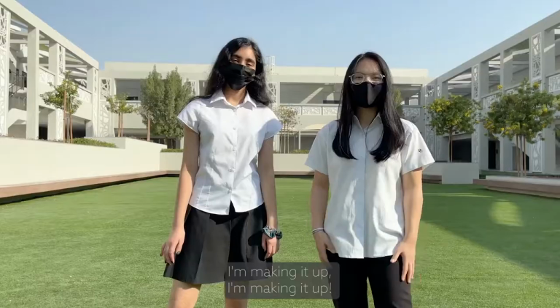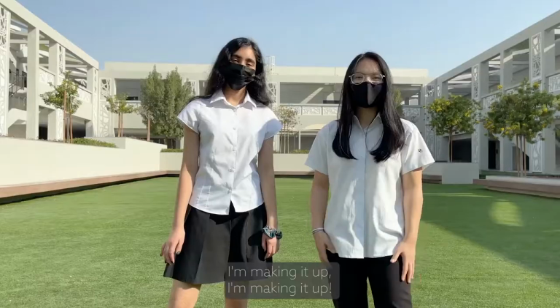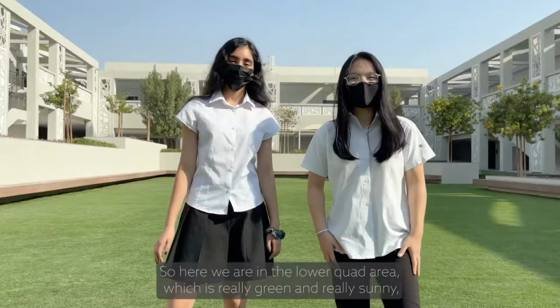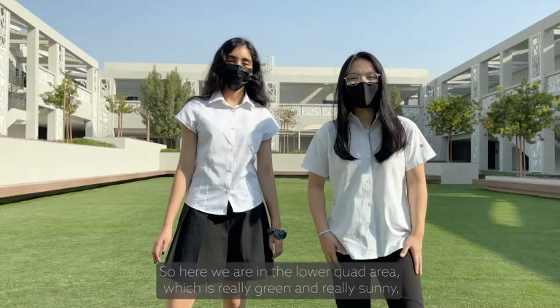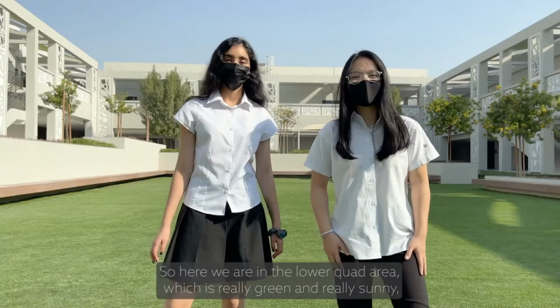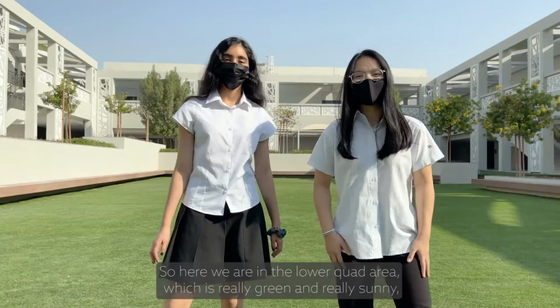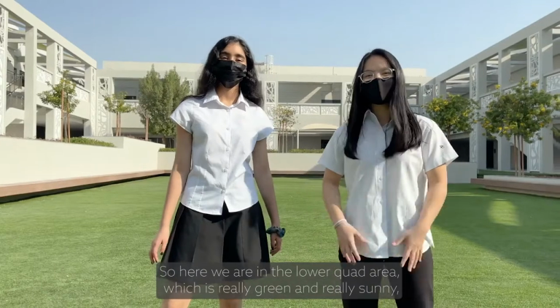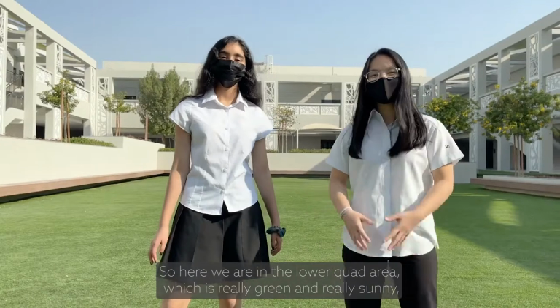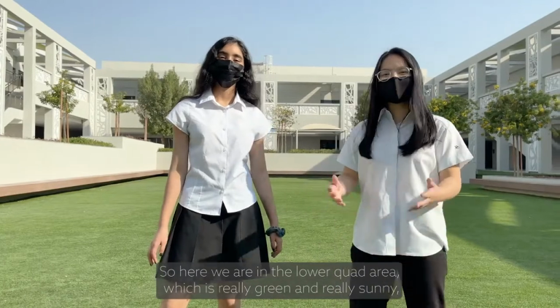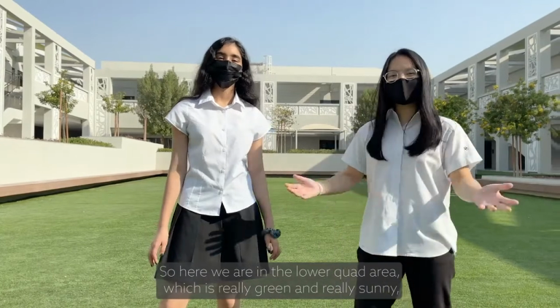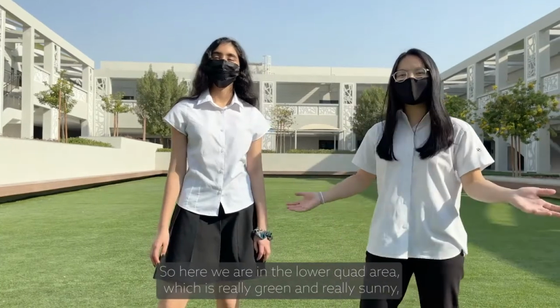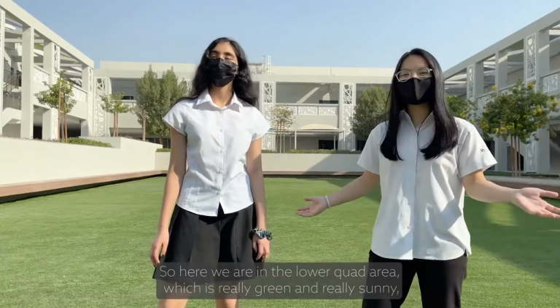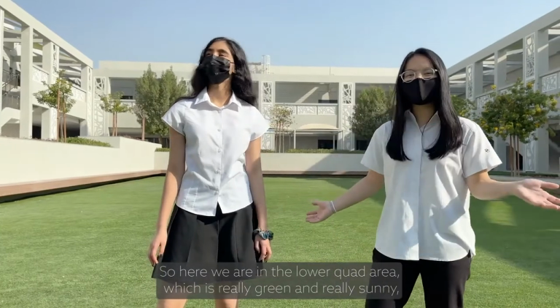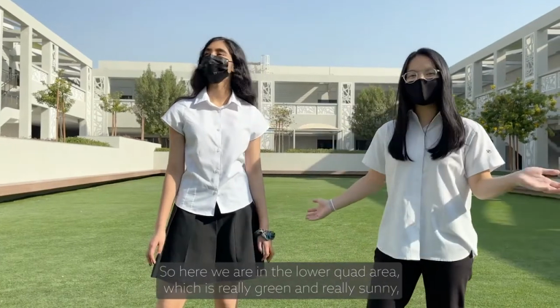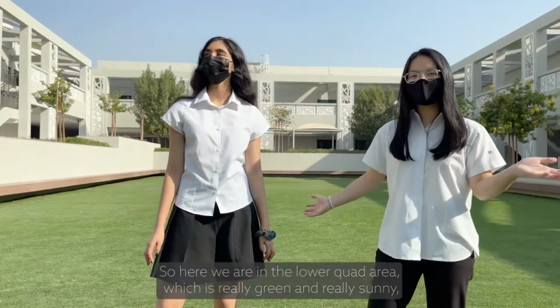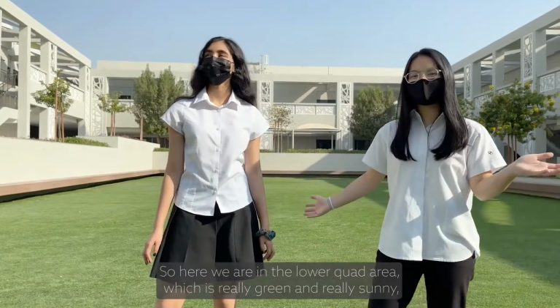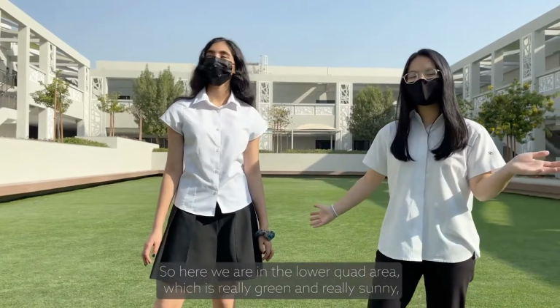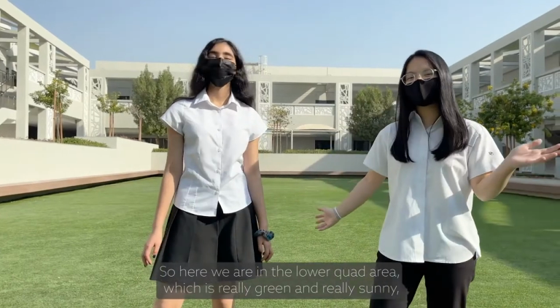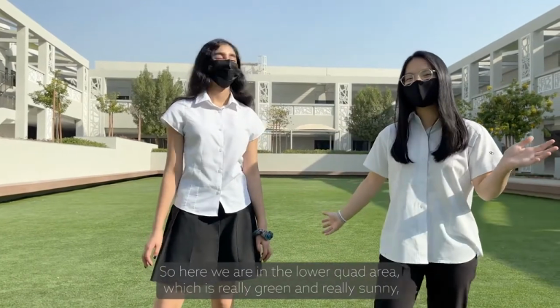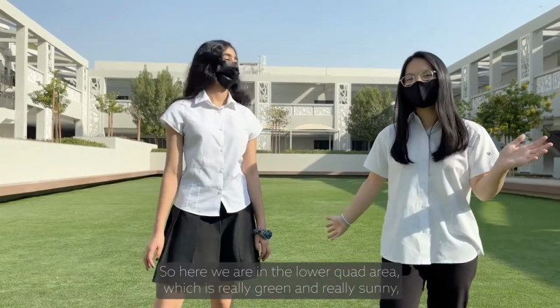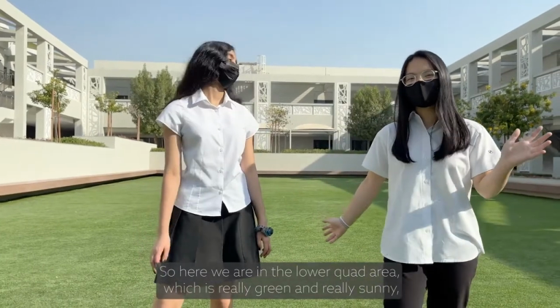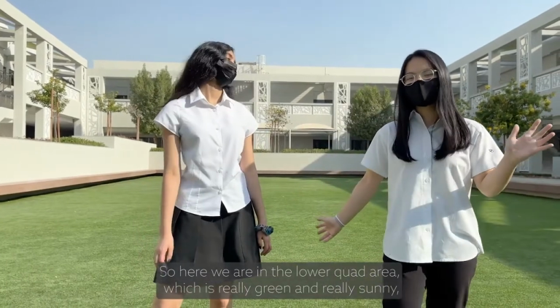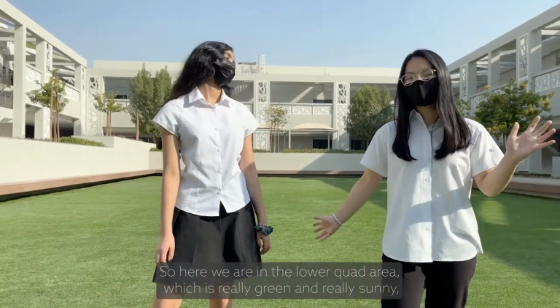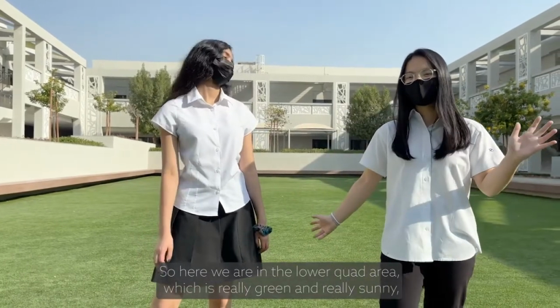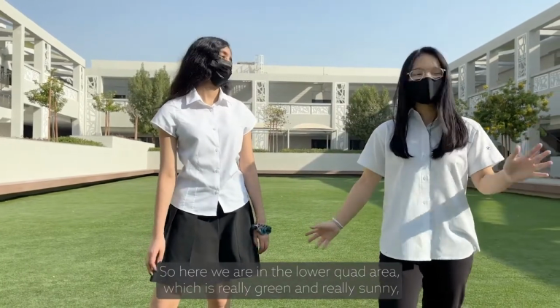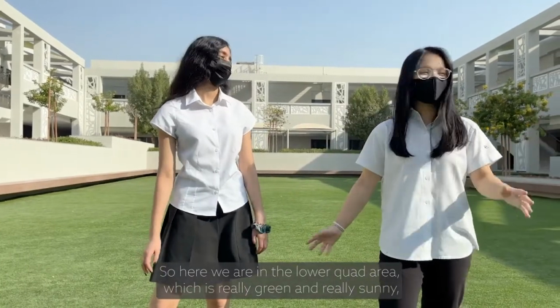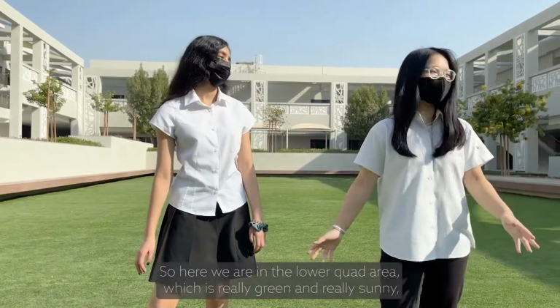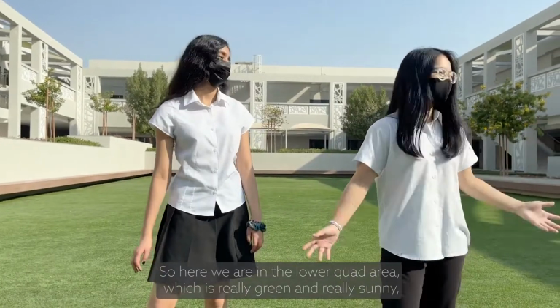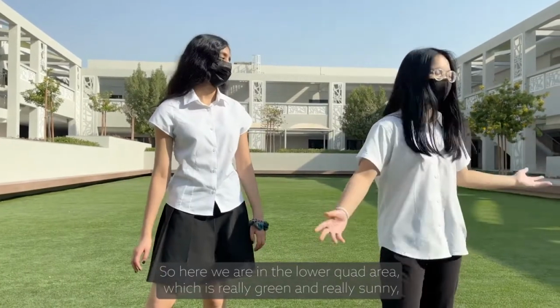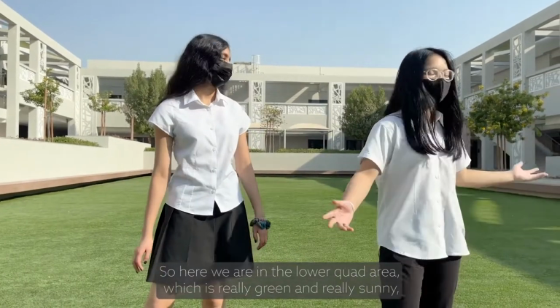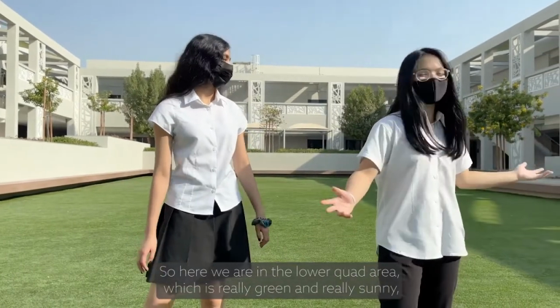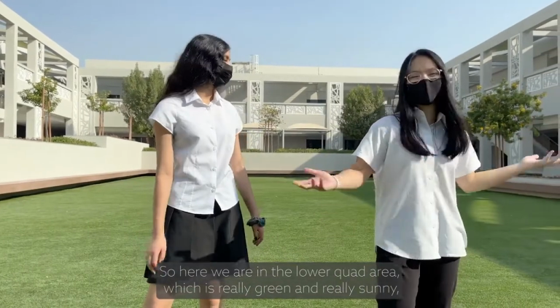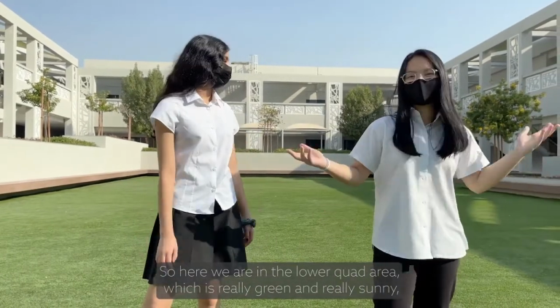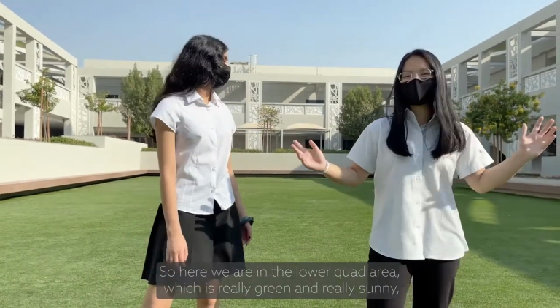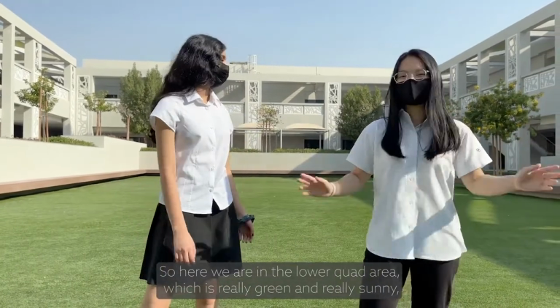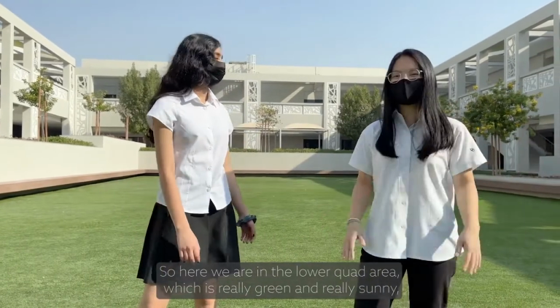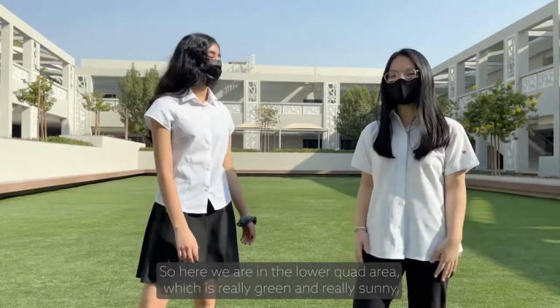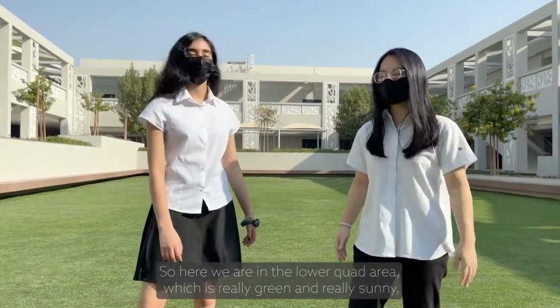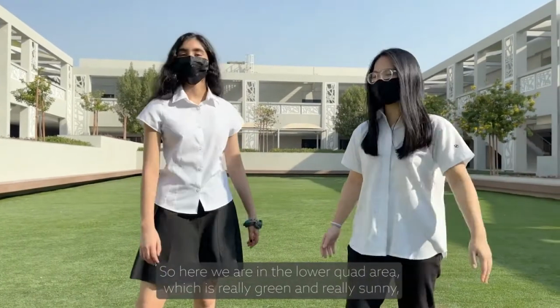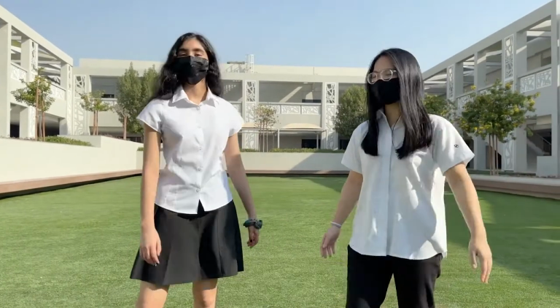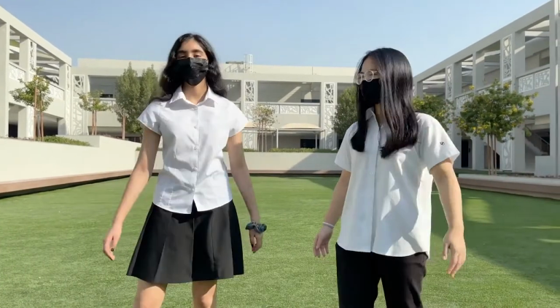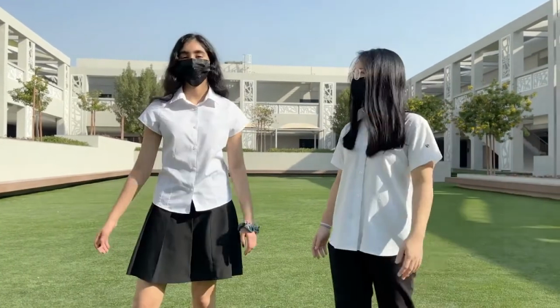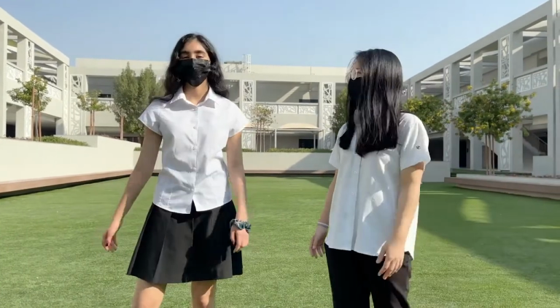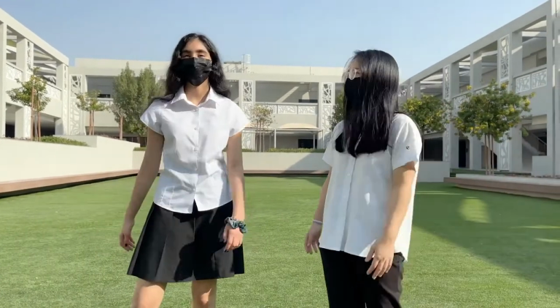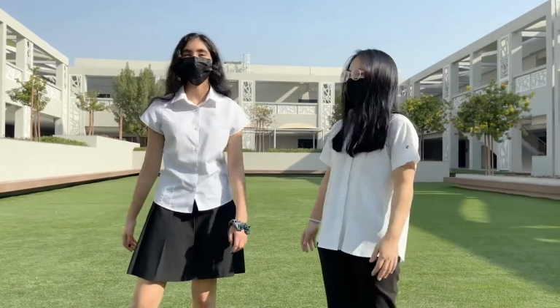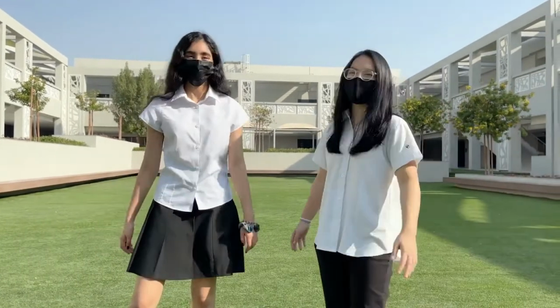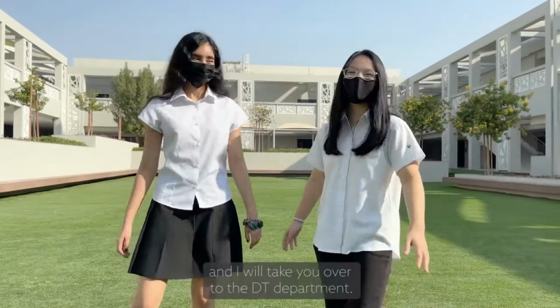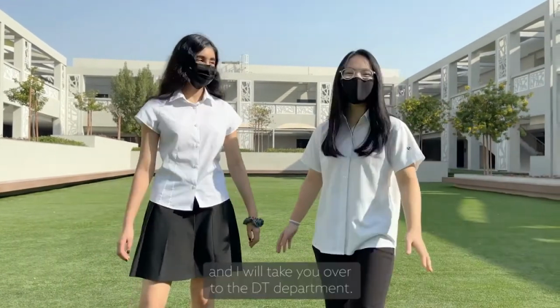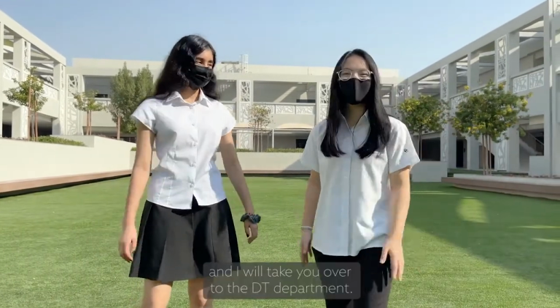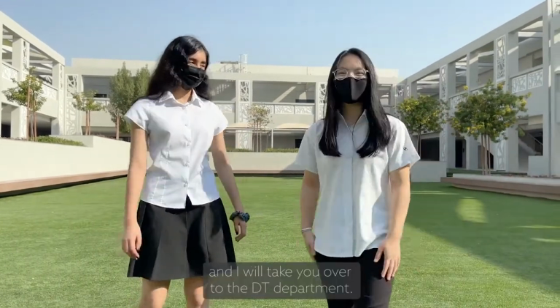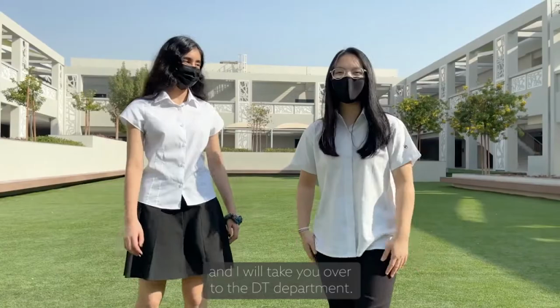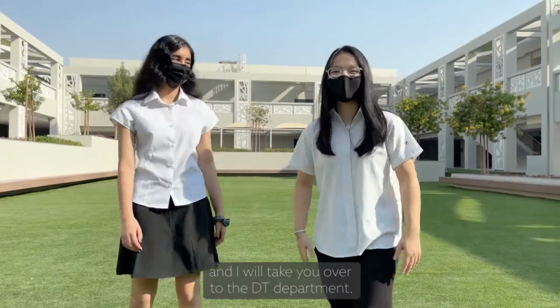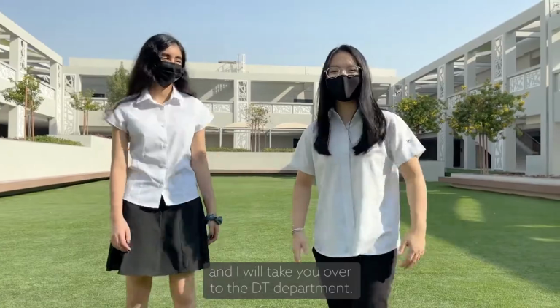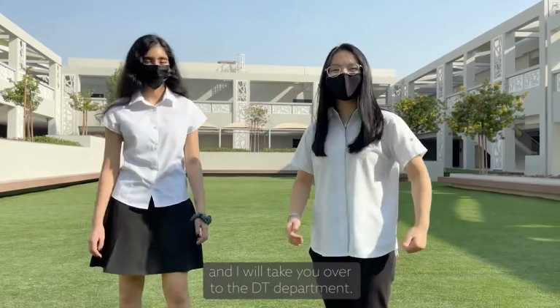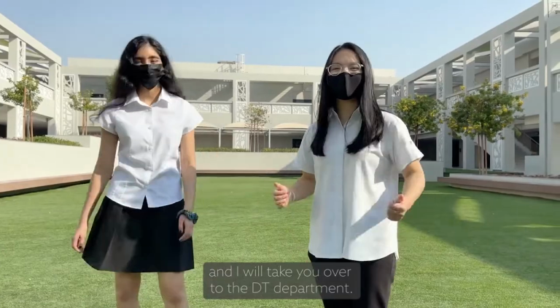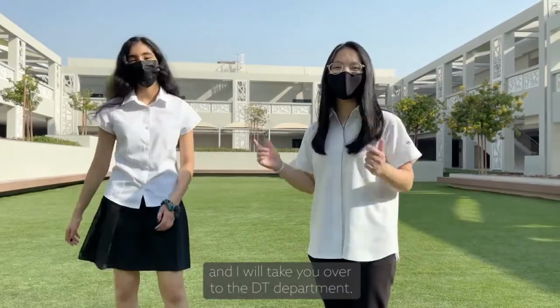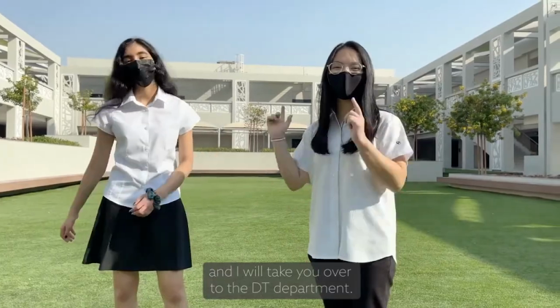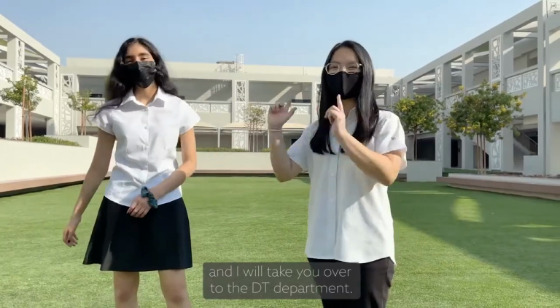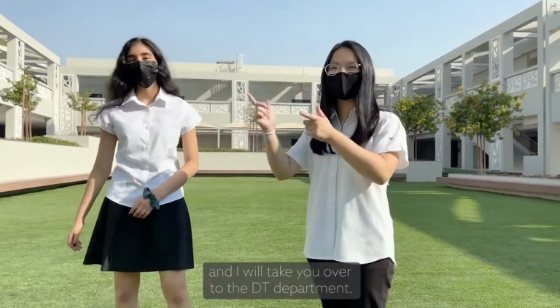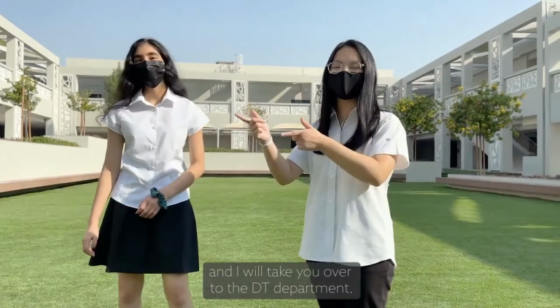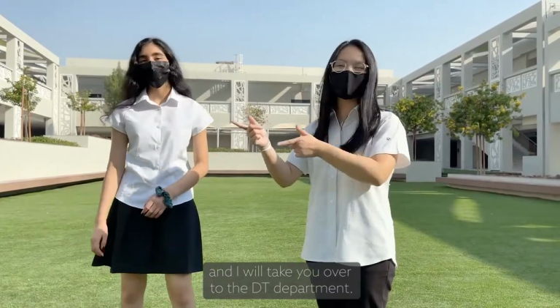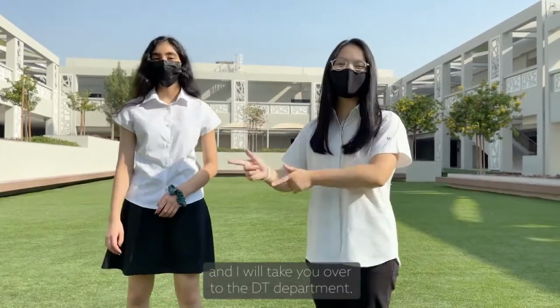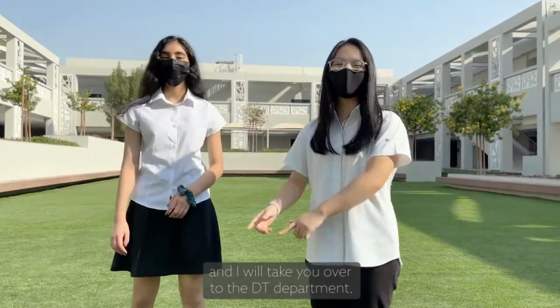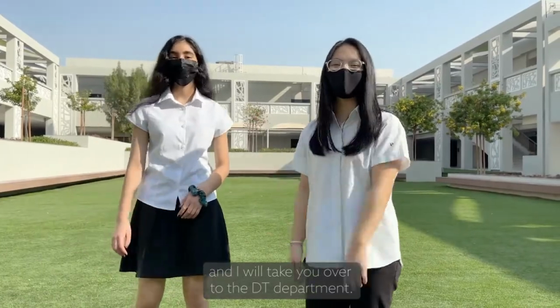So here we are in the lower quad area, which is really green and really sunny. And now we'll take you over to the DQ department.